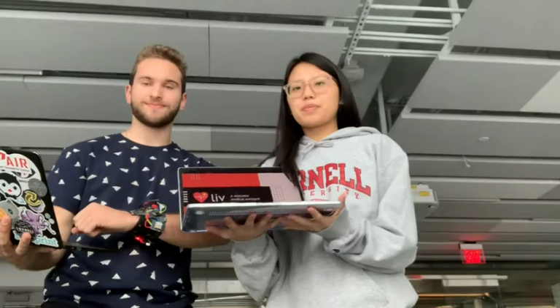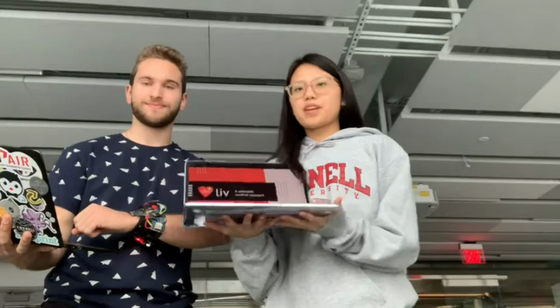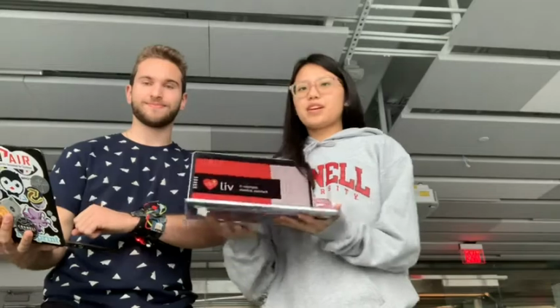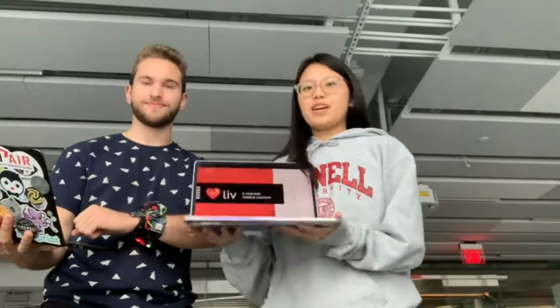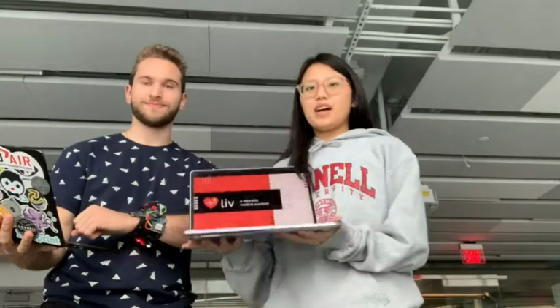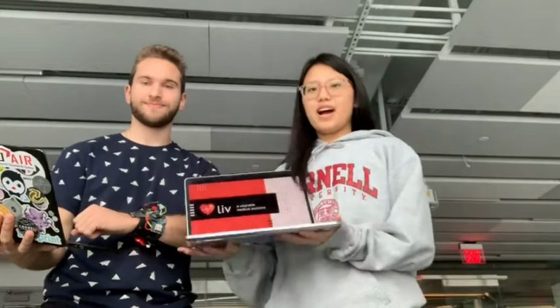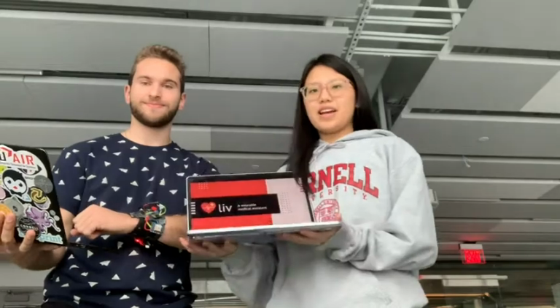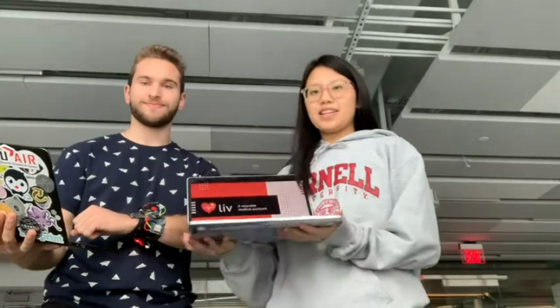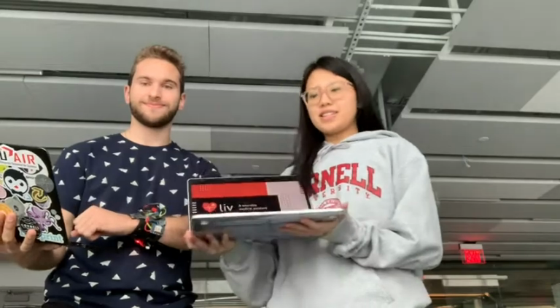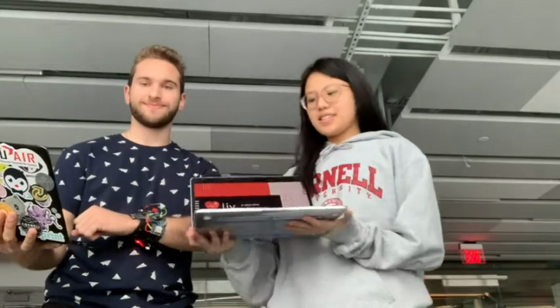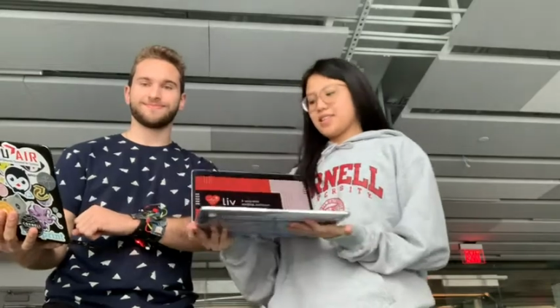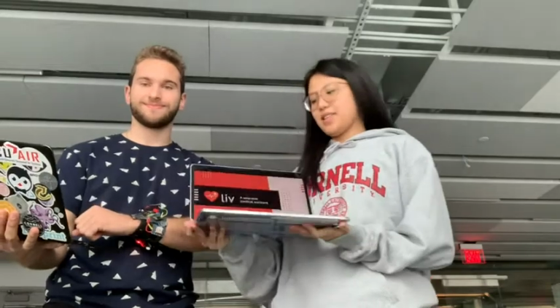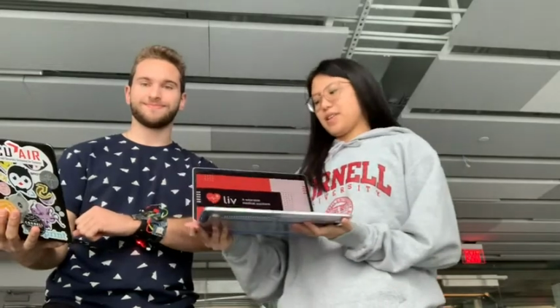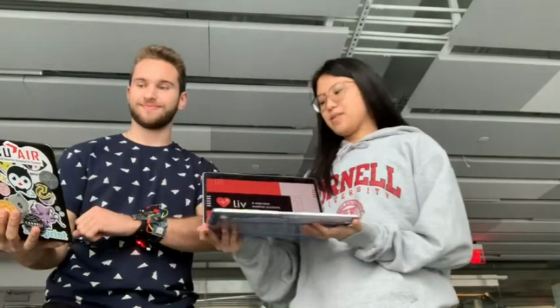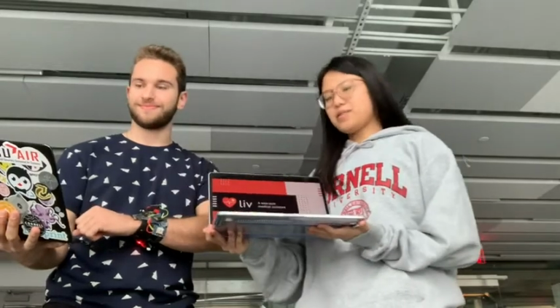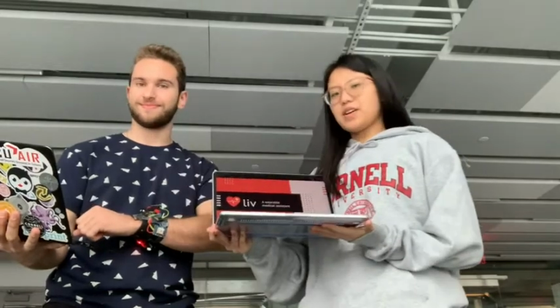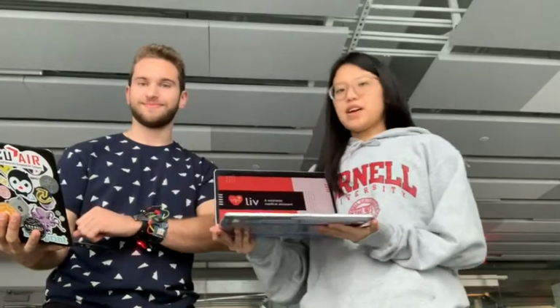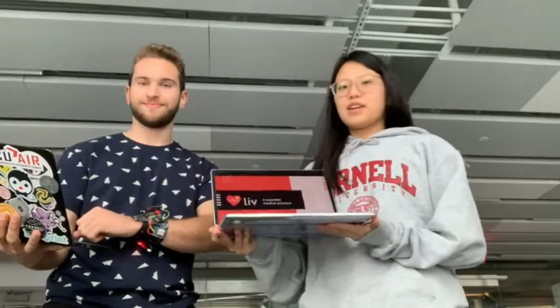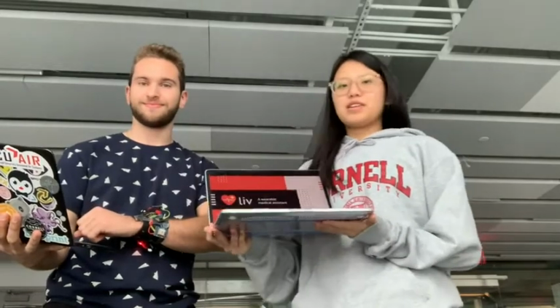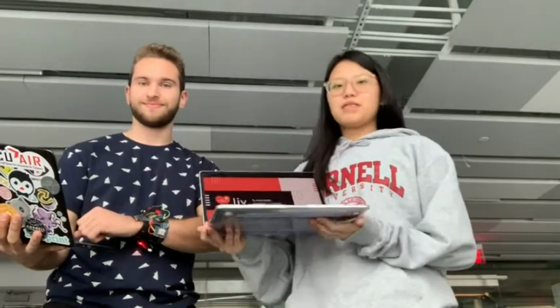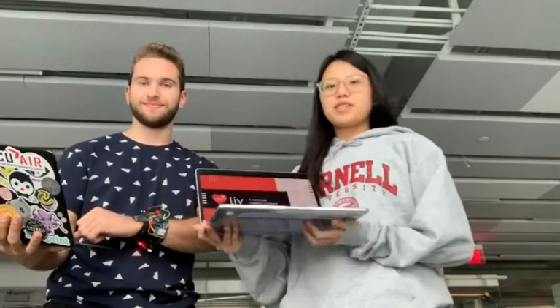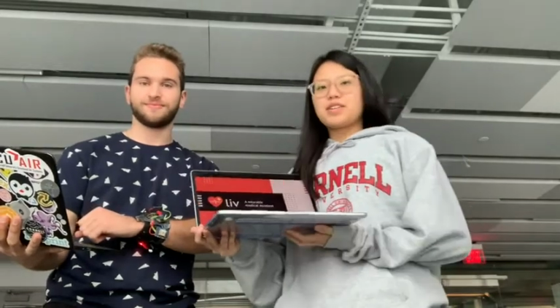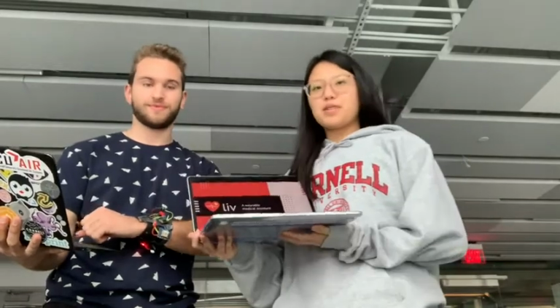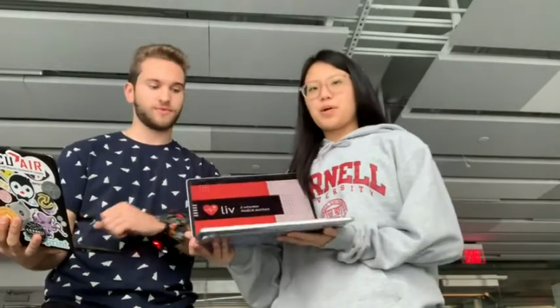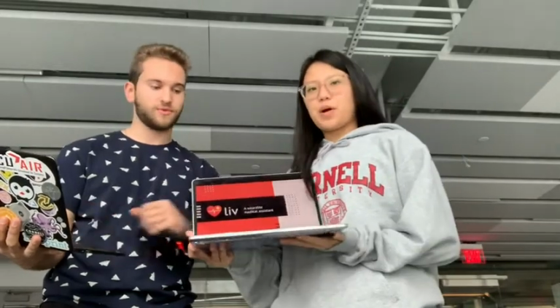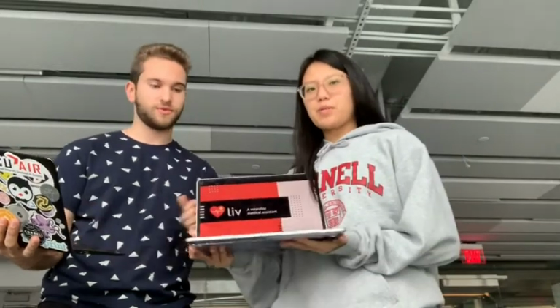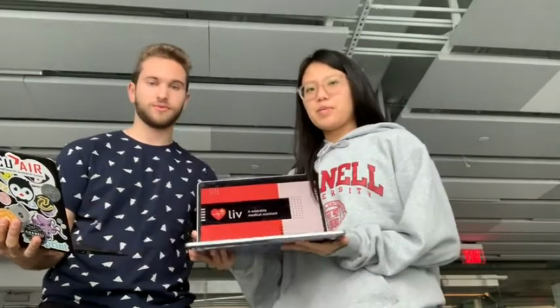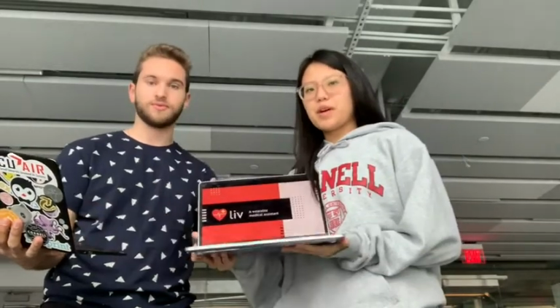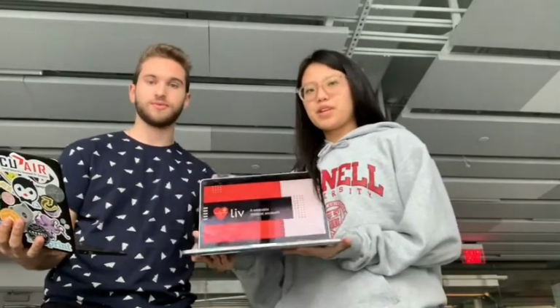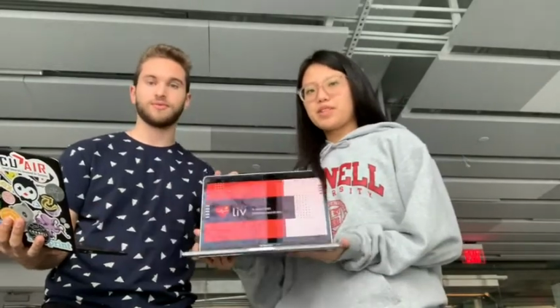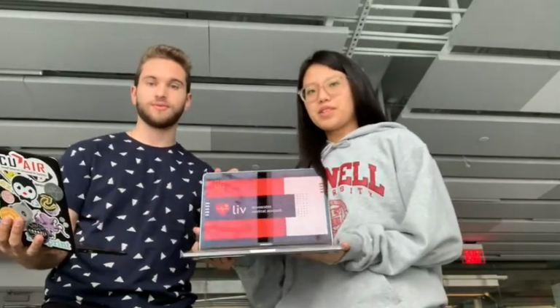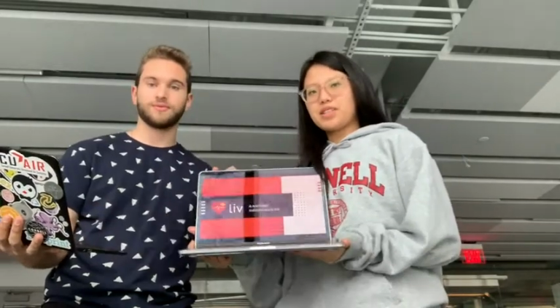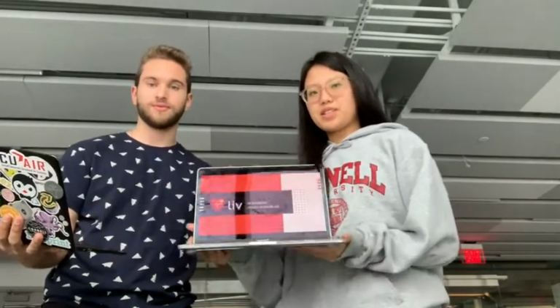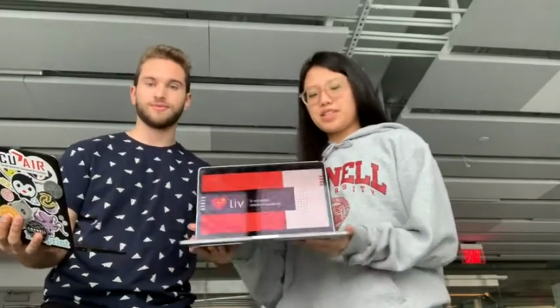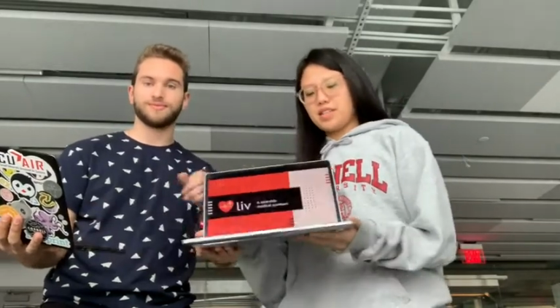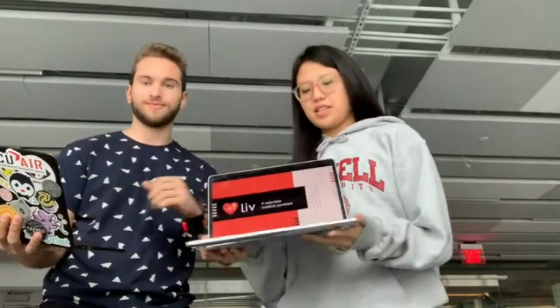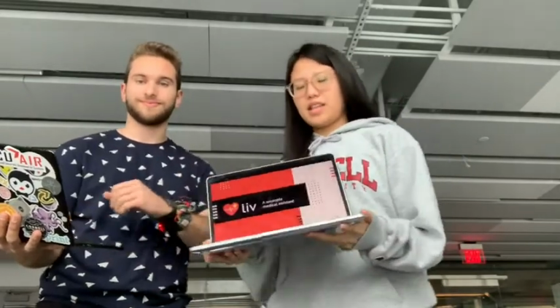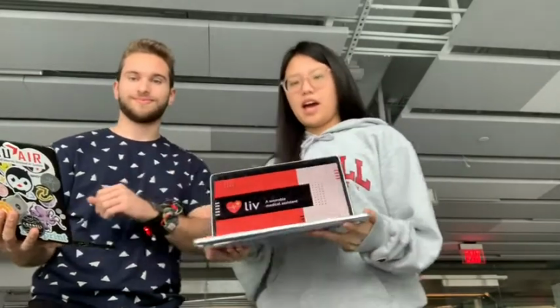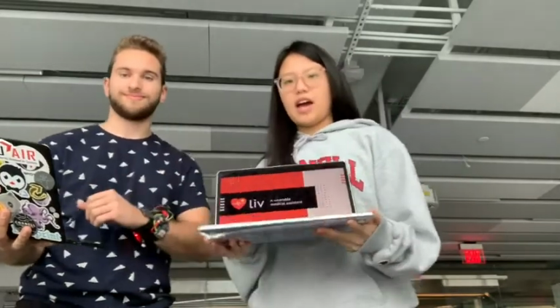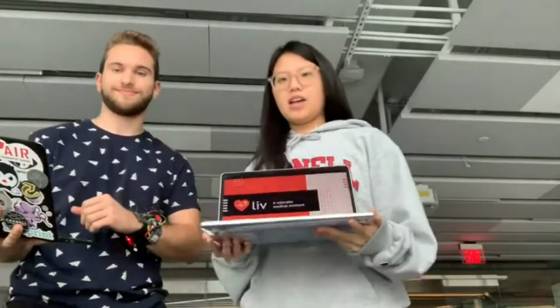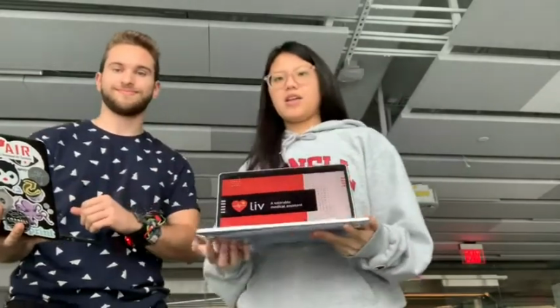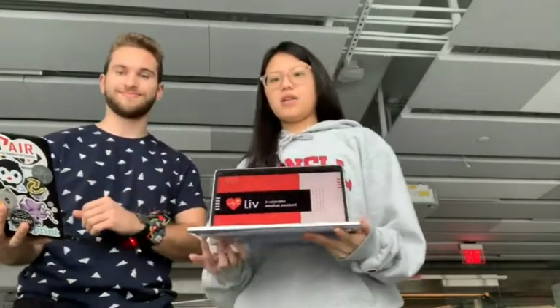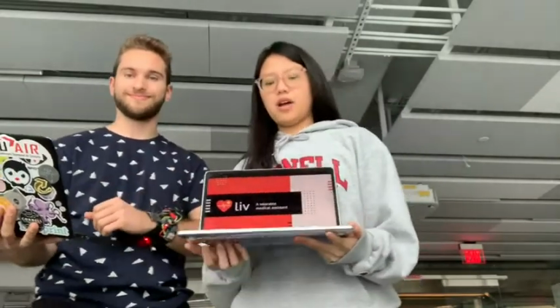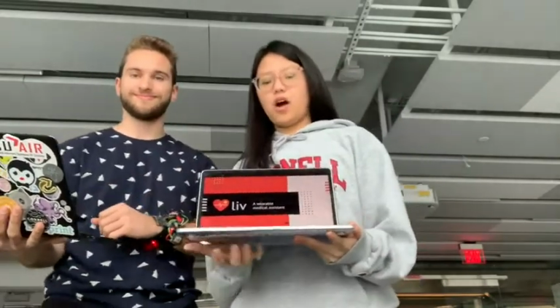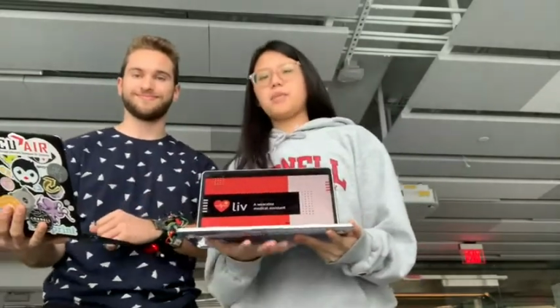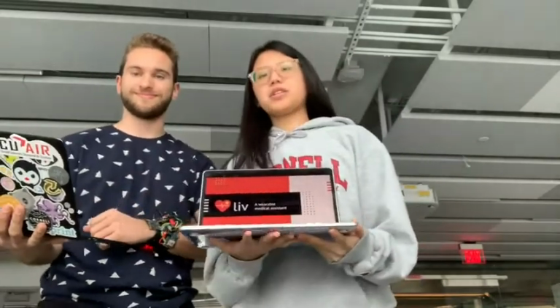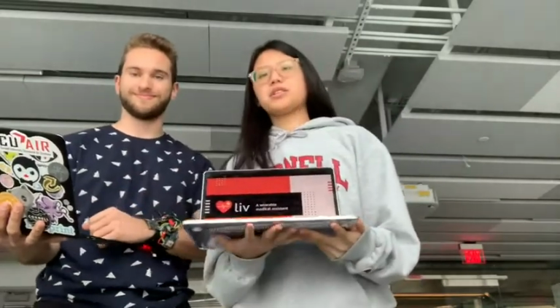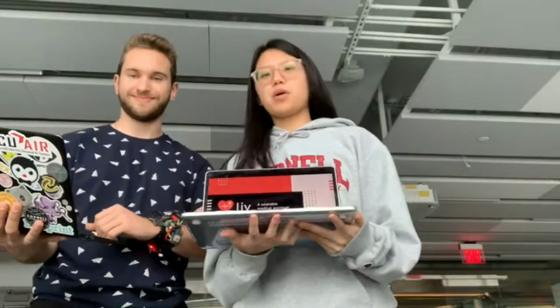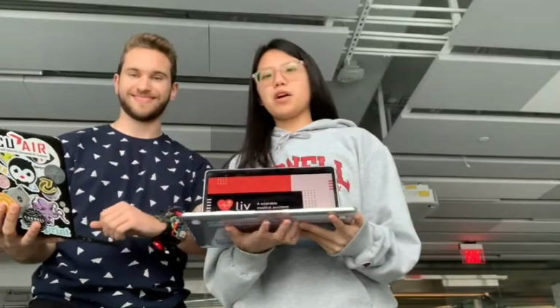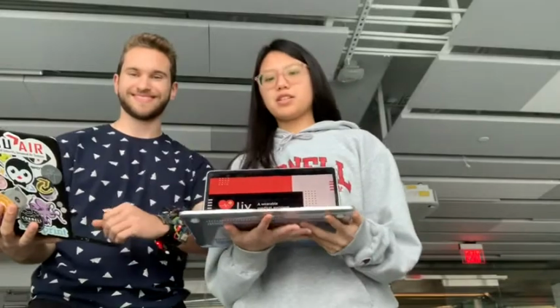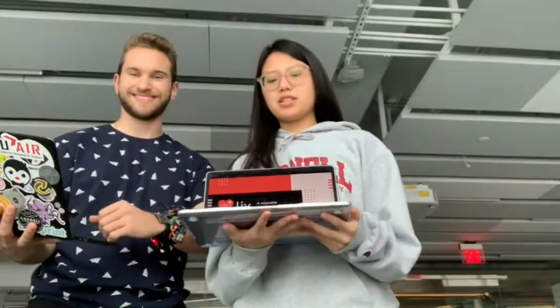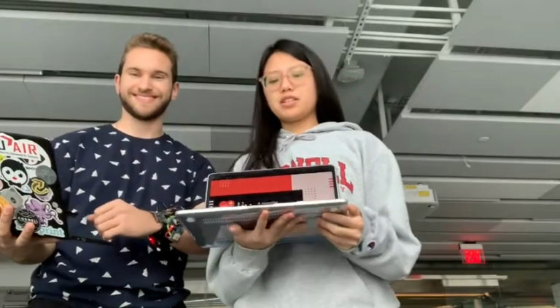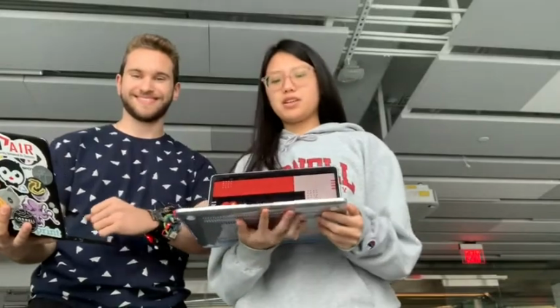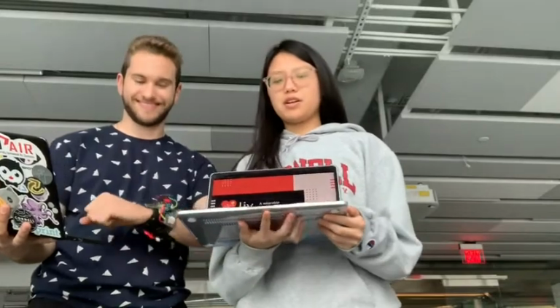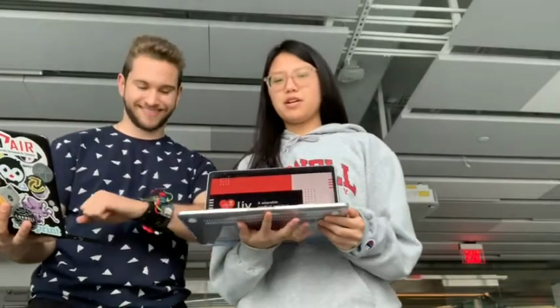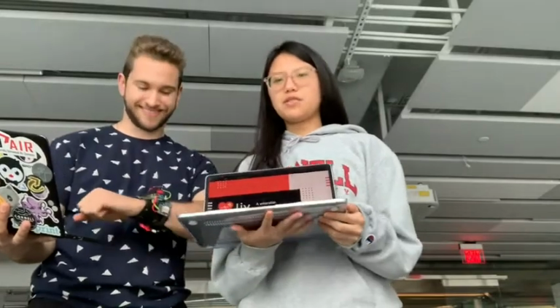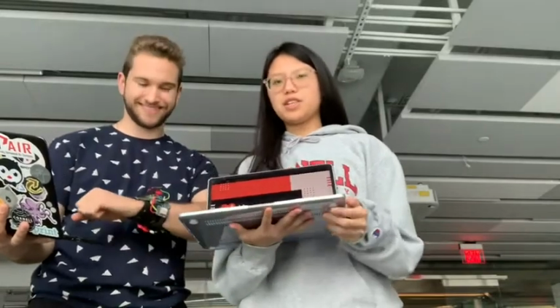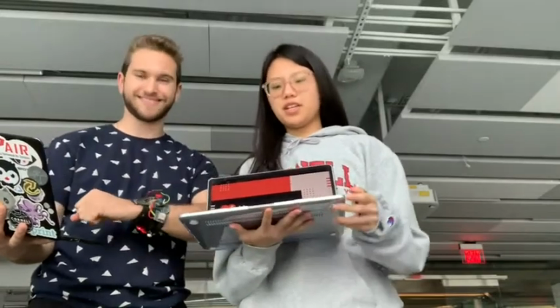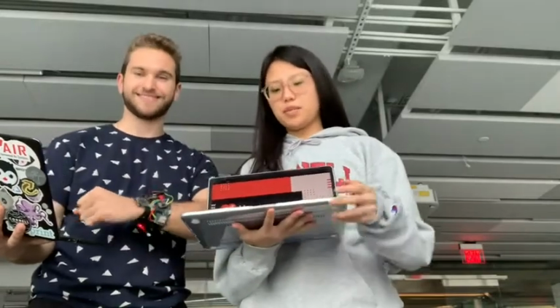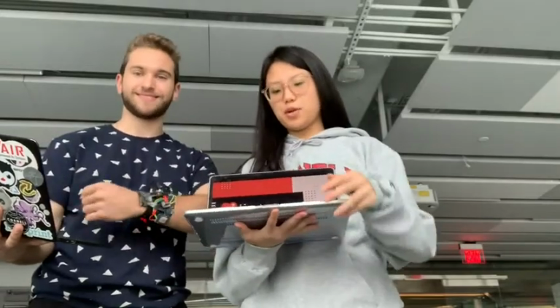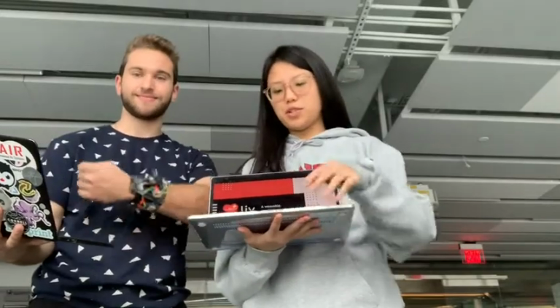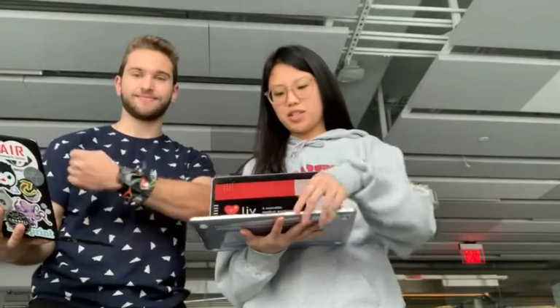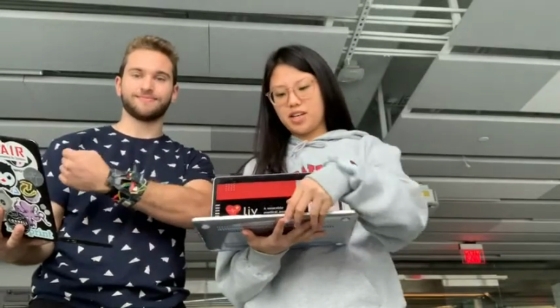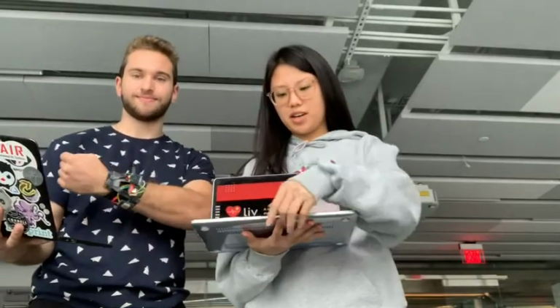Hi, this is Liv. Liv is a wearable medical assistant that automates the process of seeking emergency care.